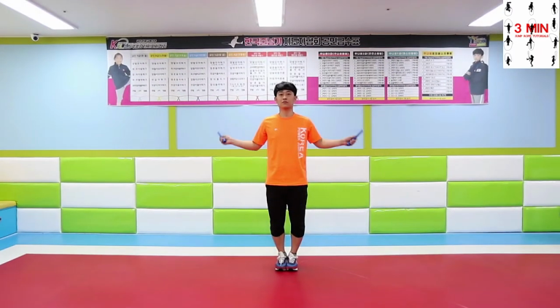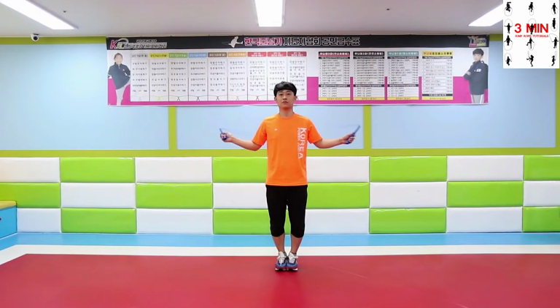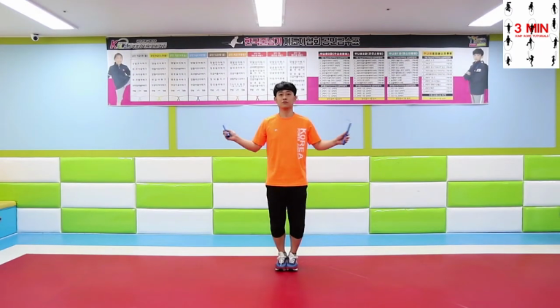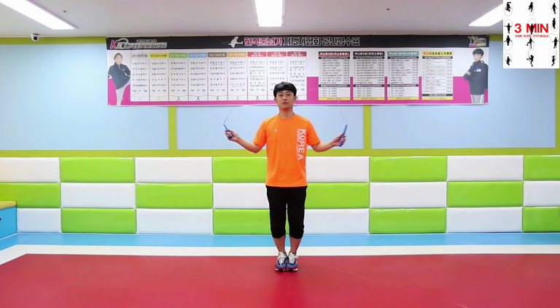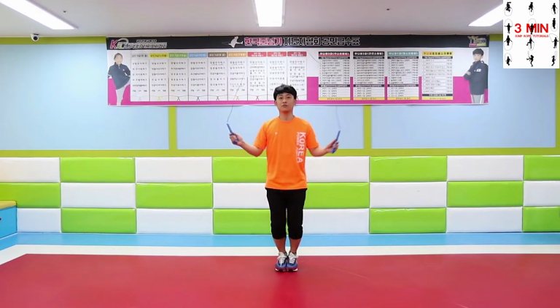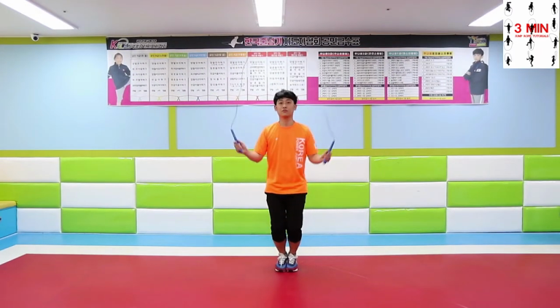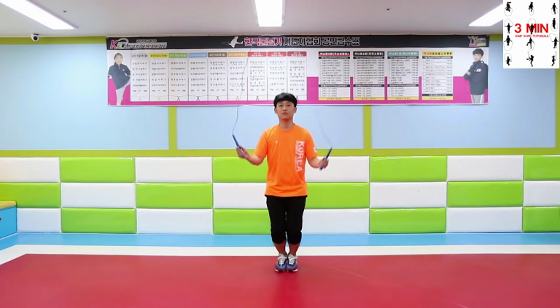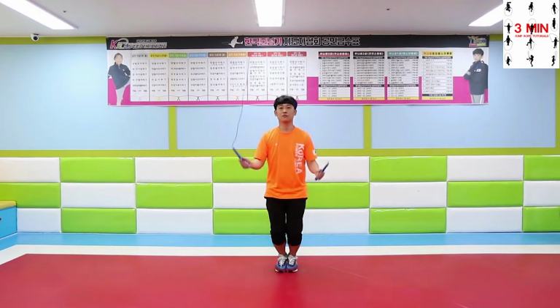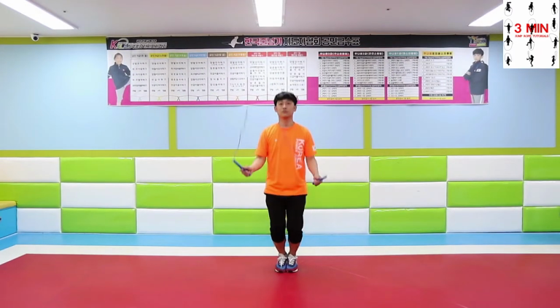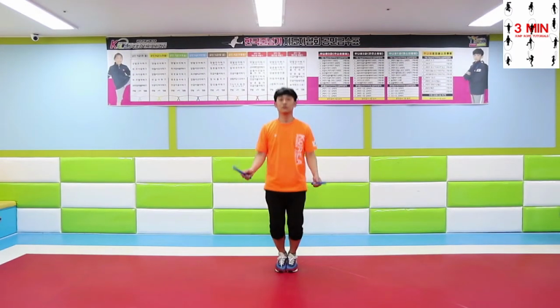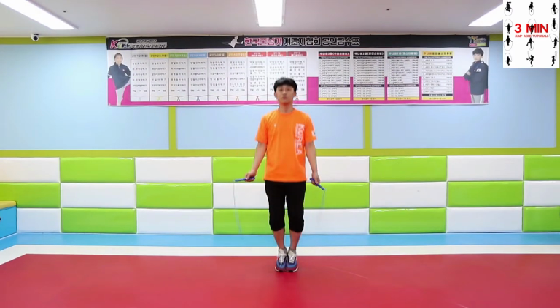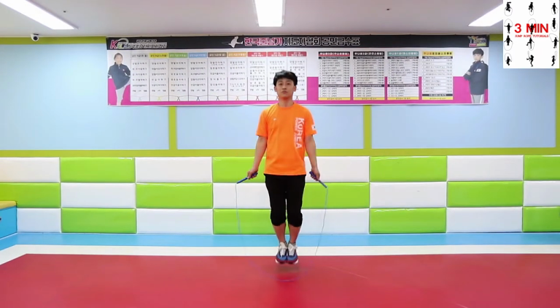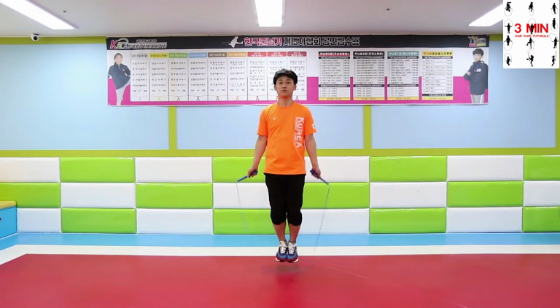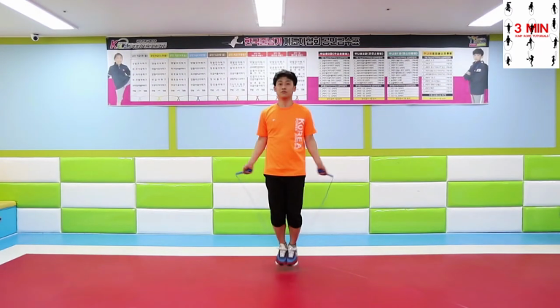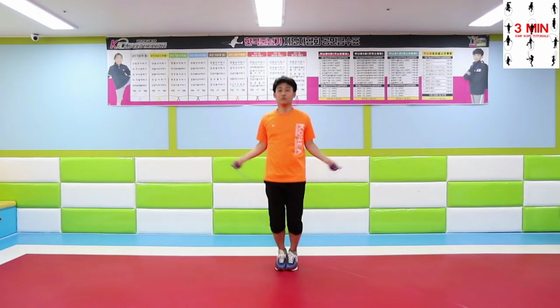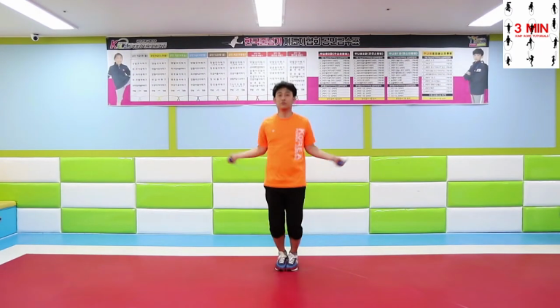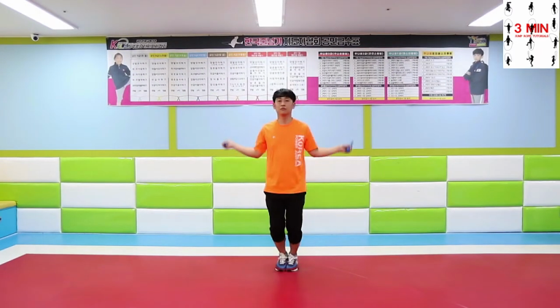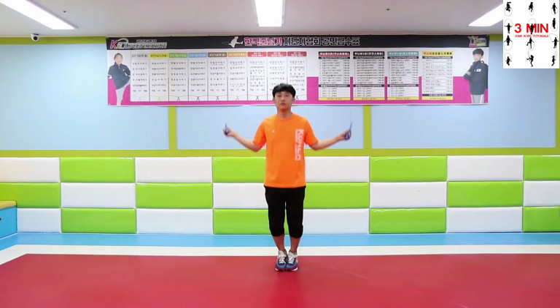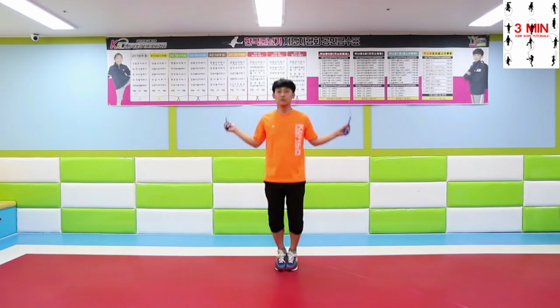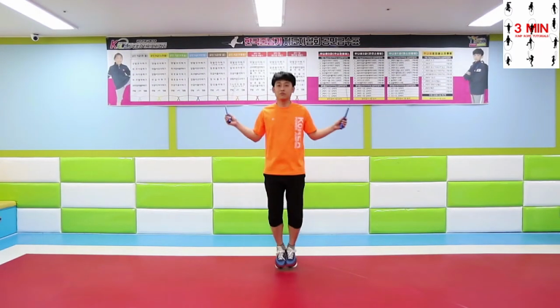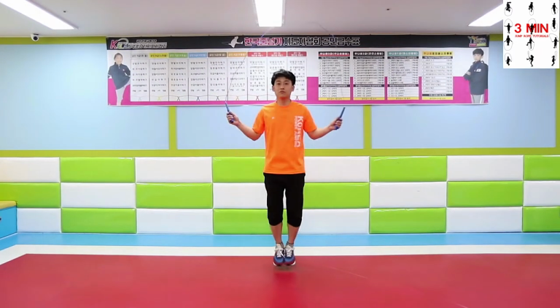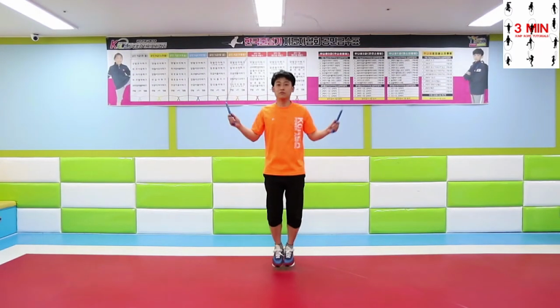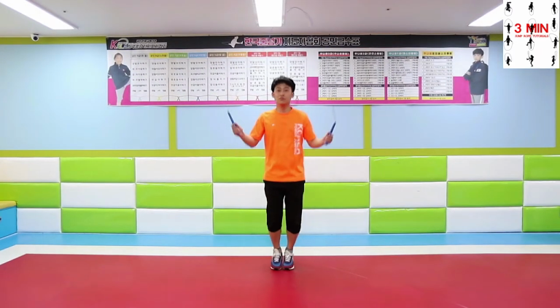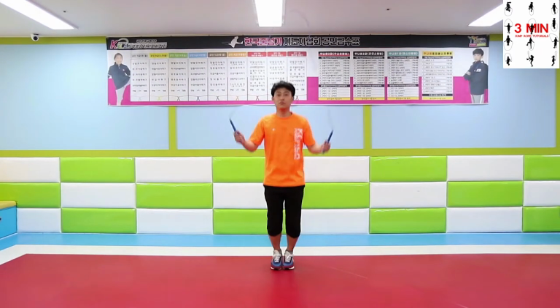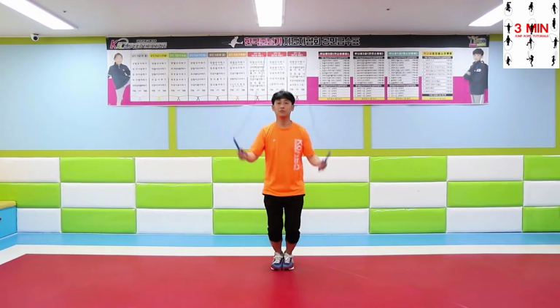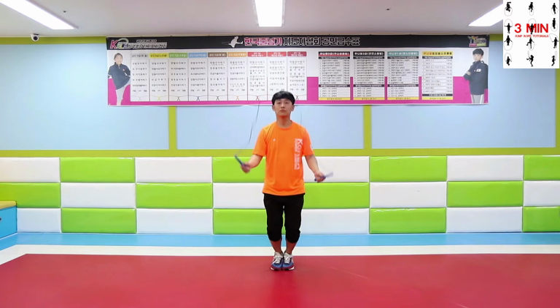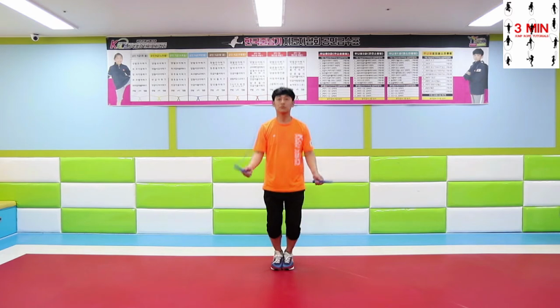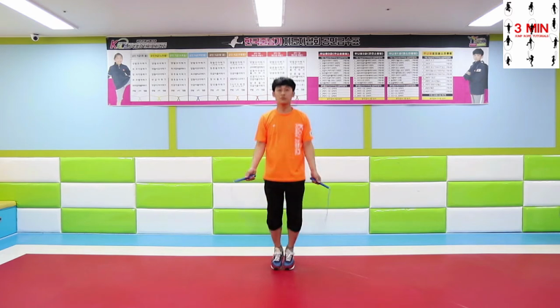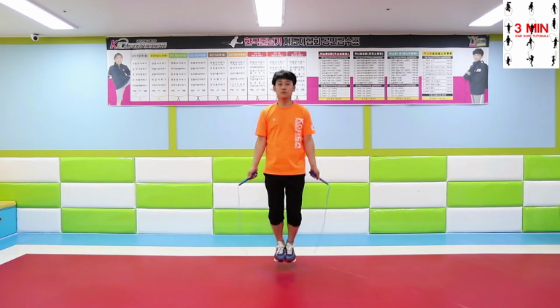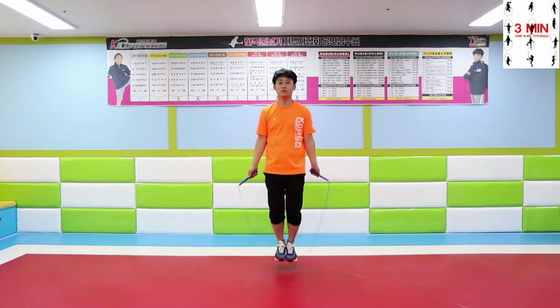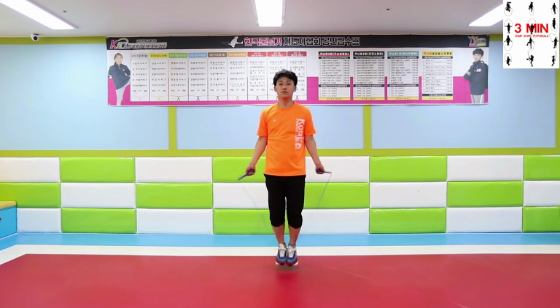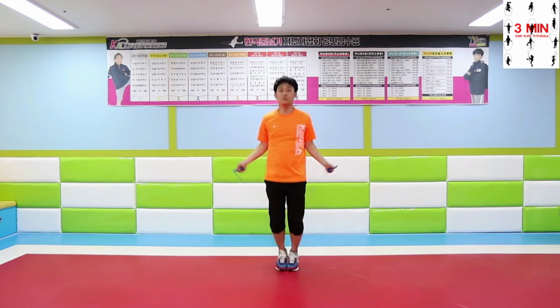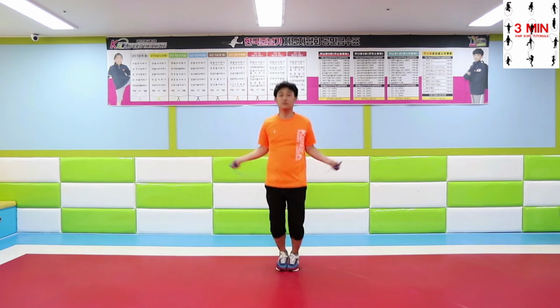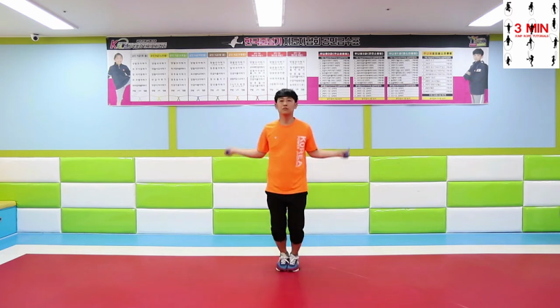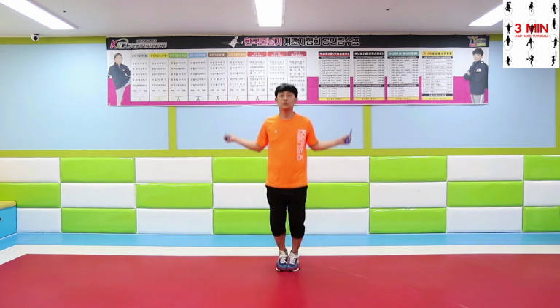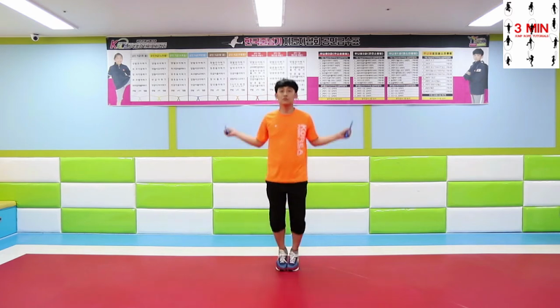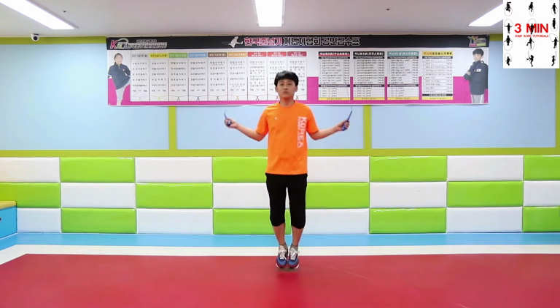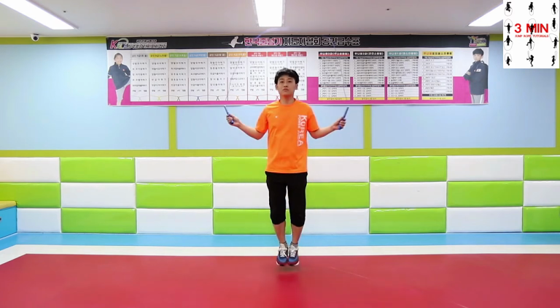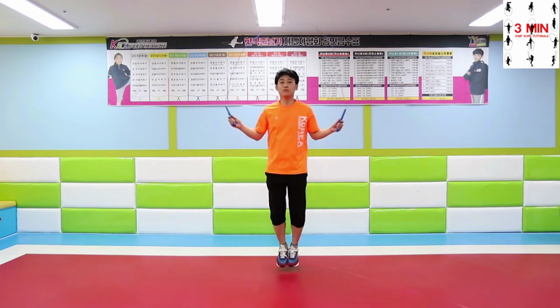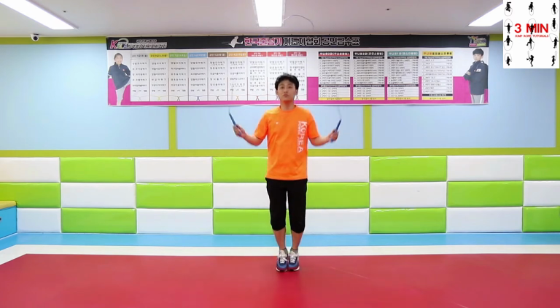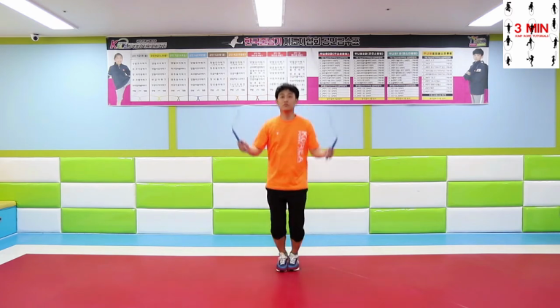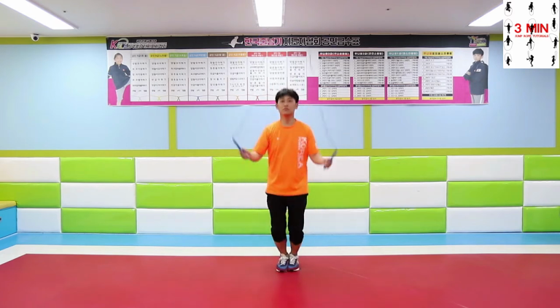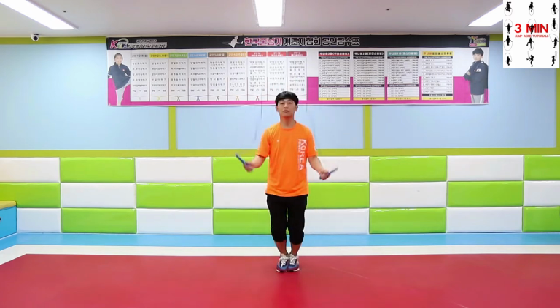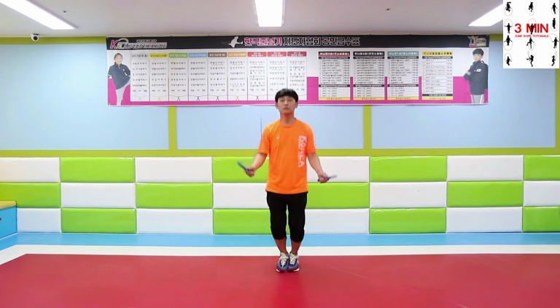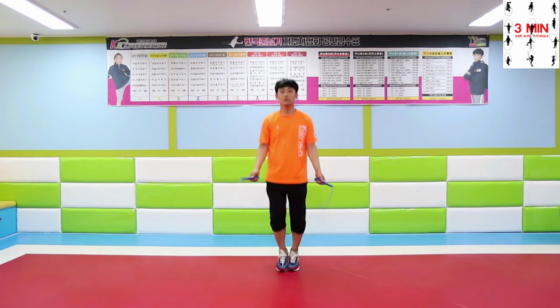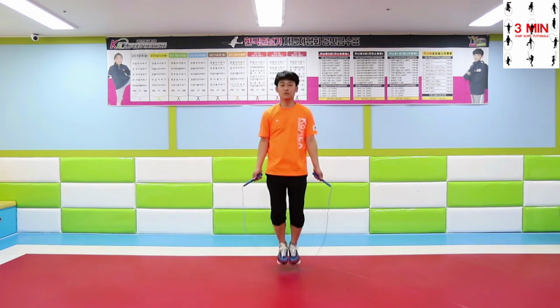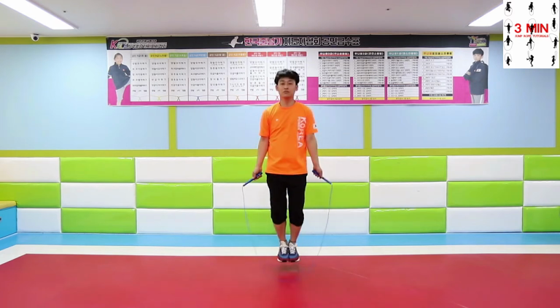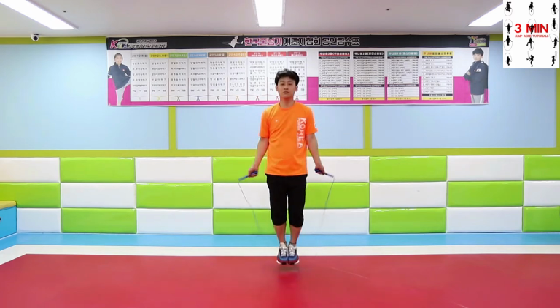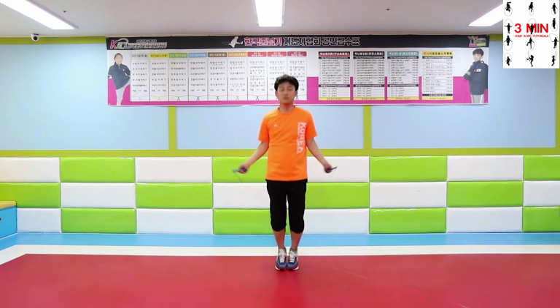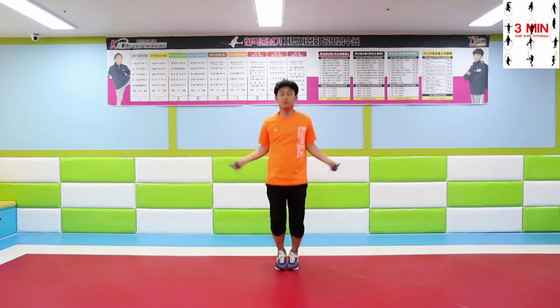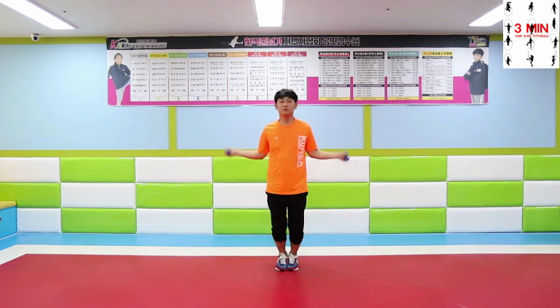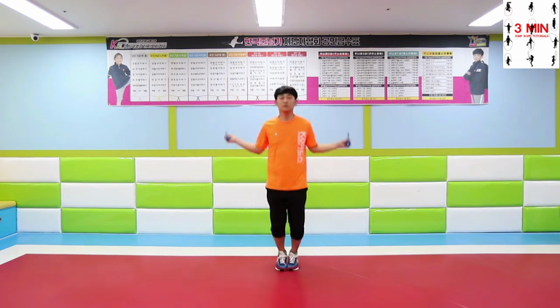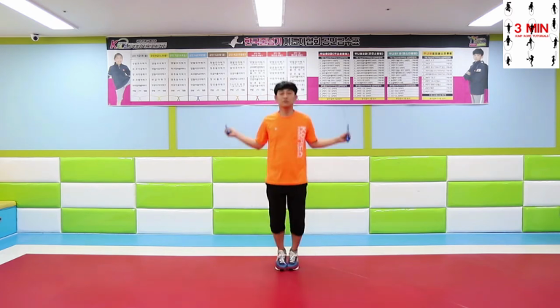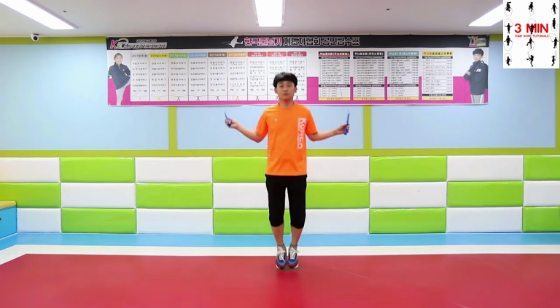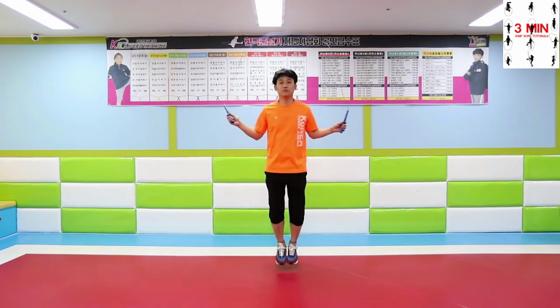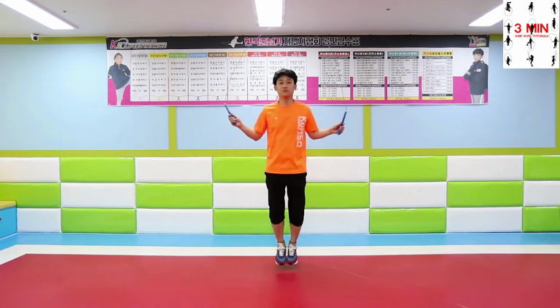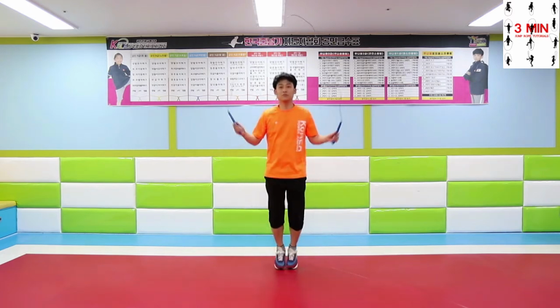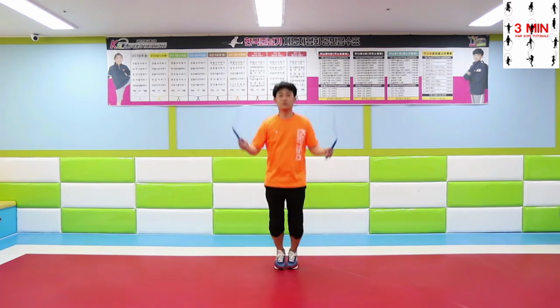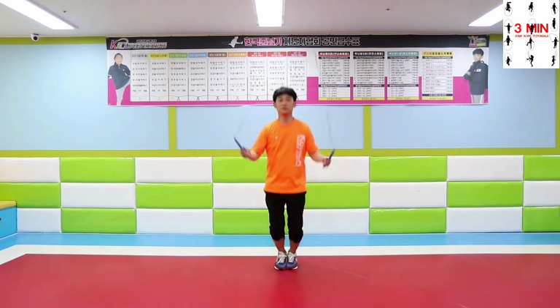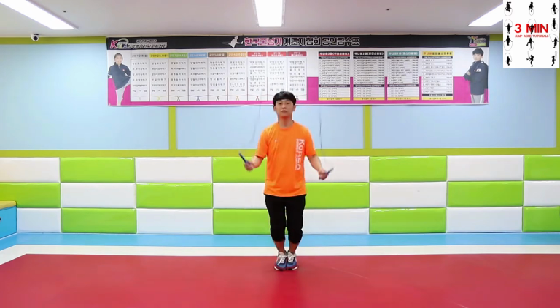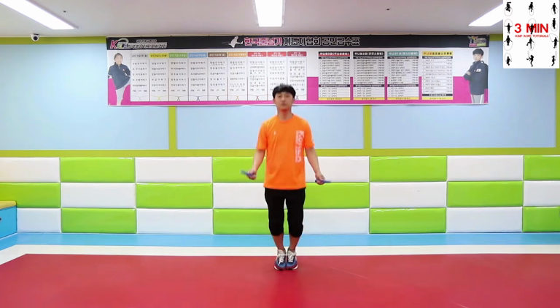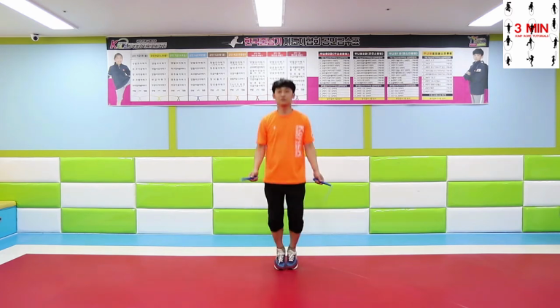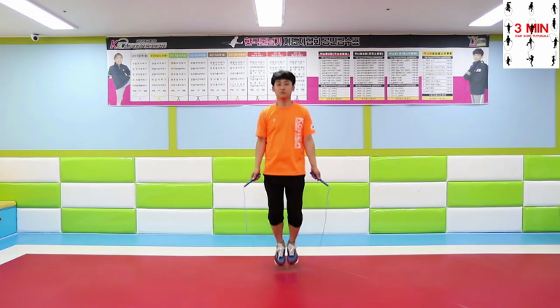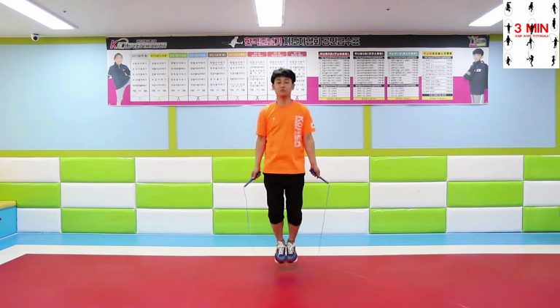Eight beat double jump: perform double jump eight times, and after that, basic bounce.